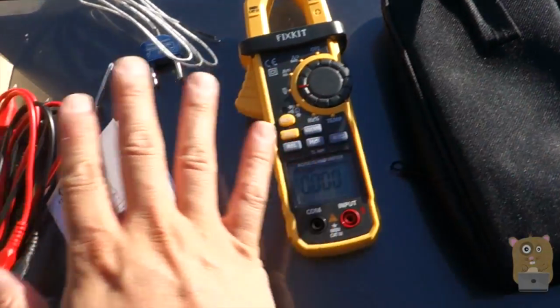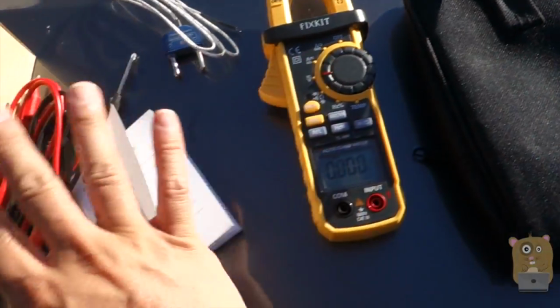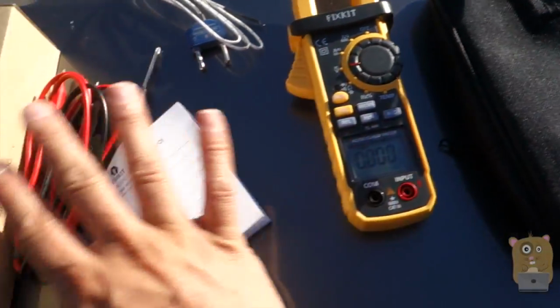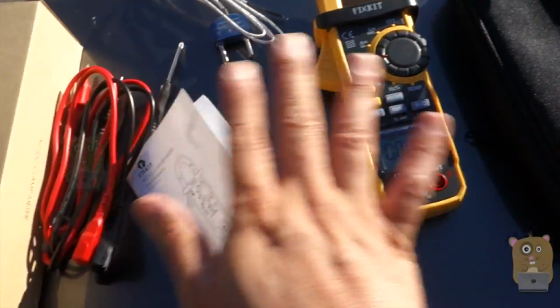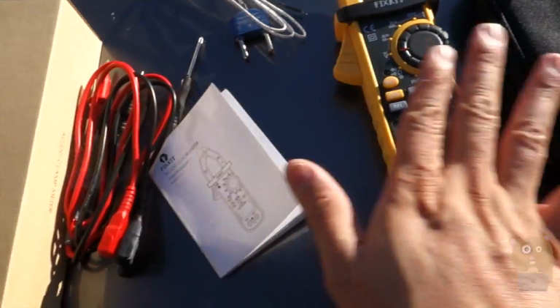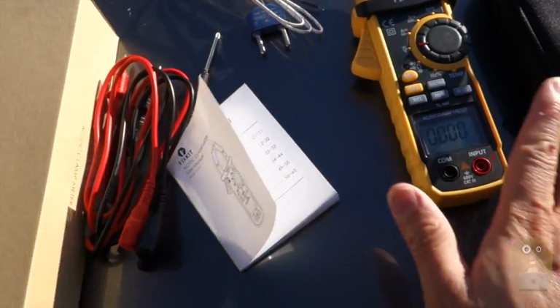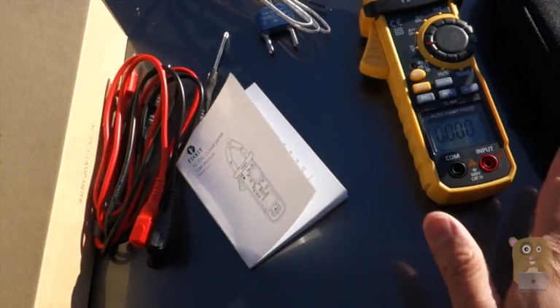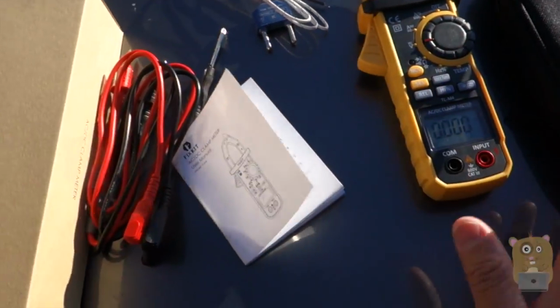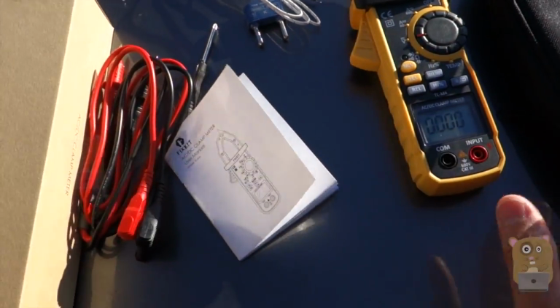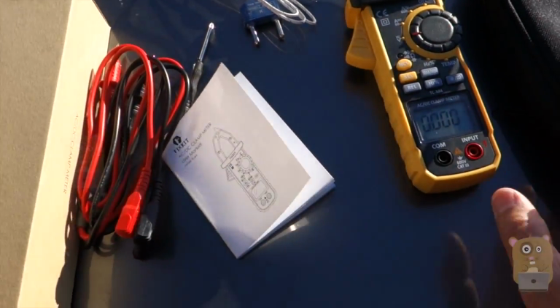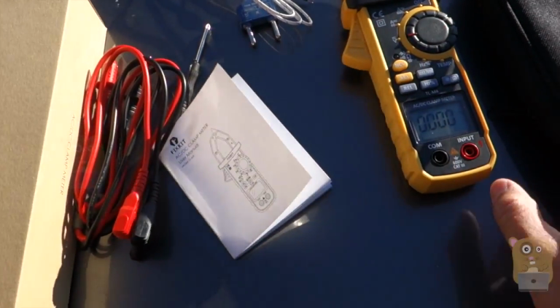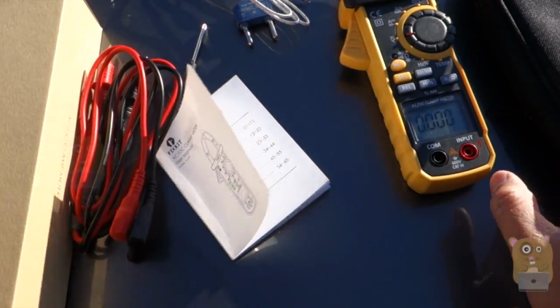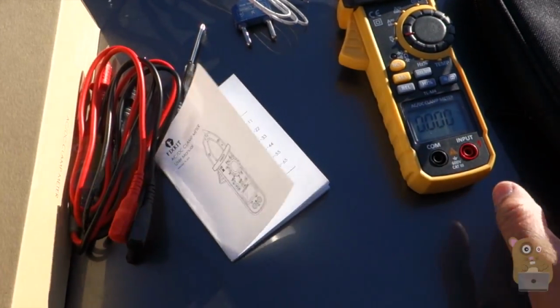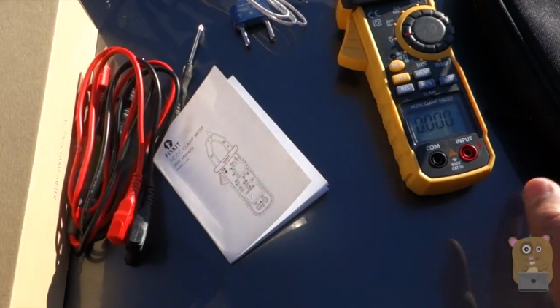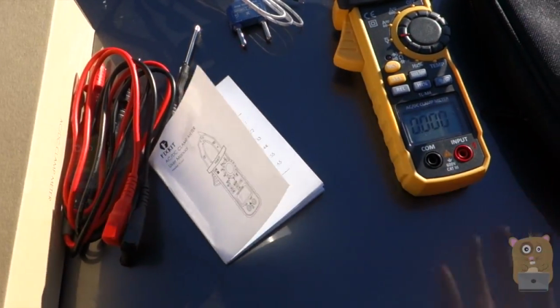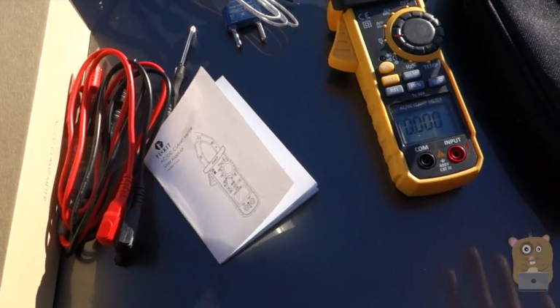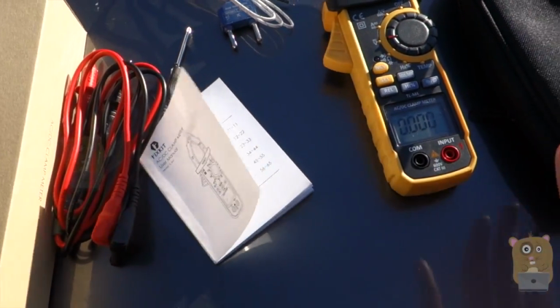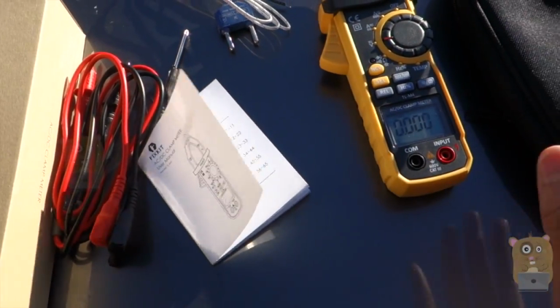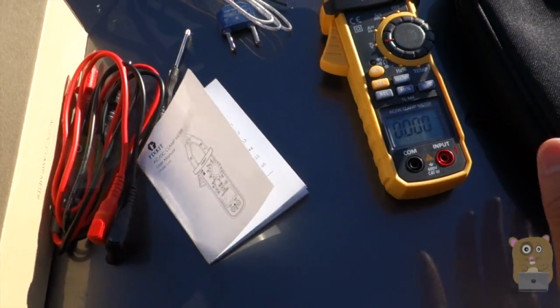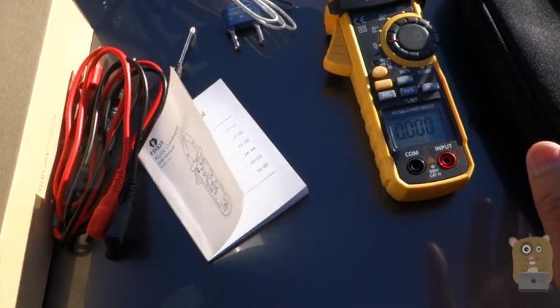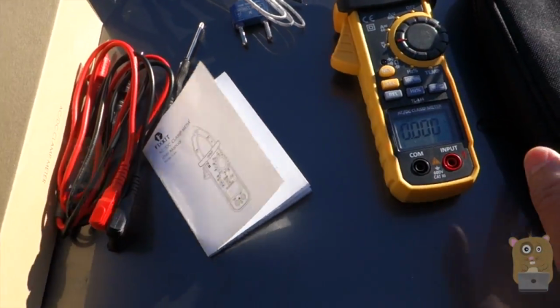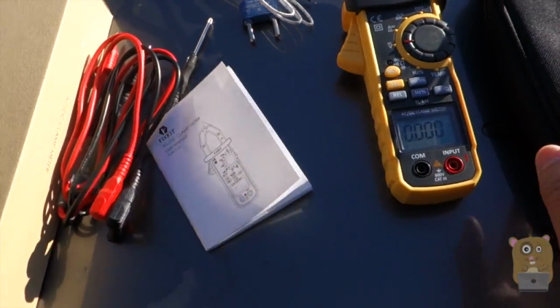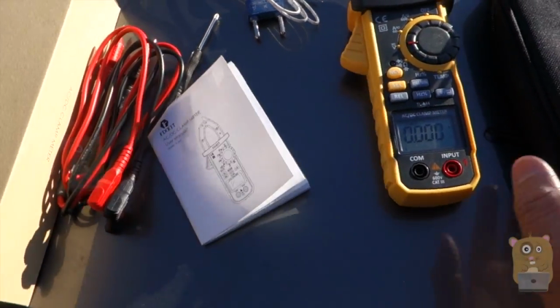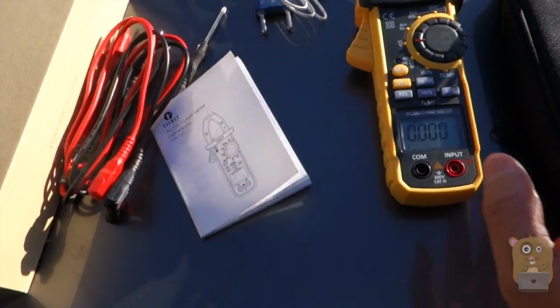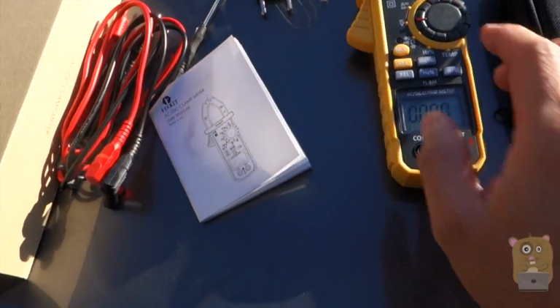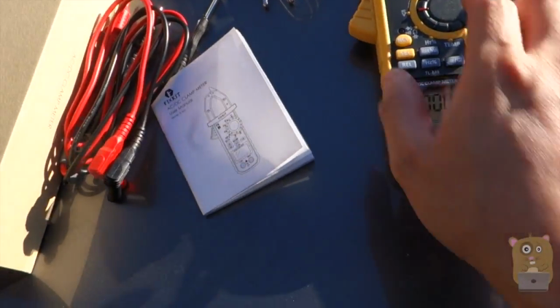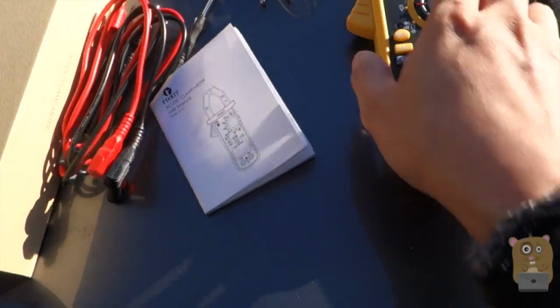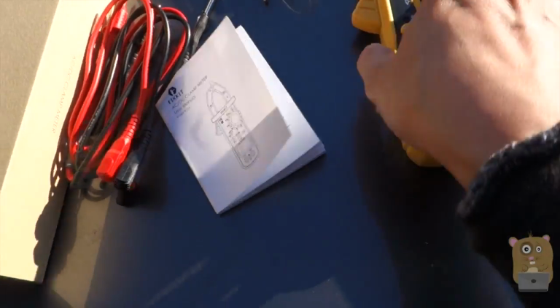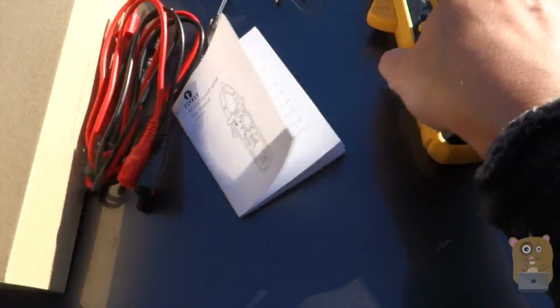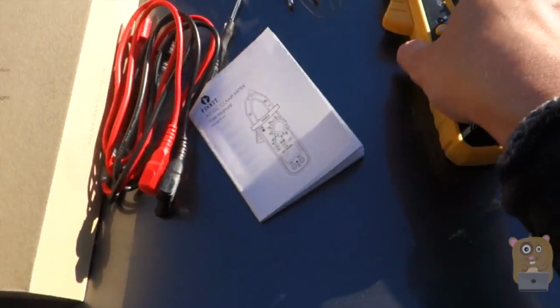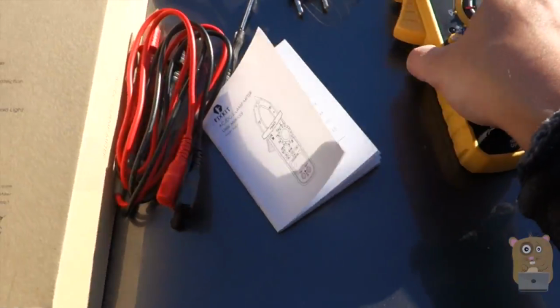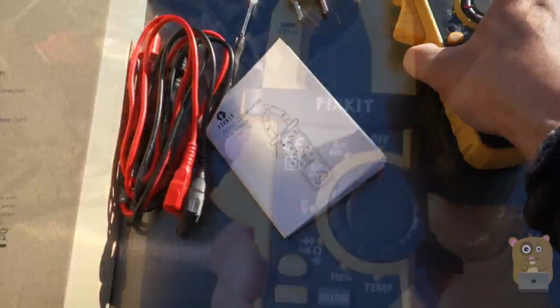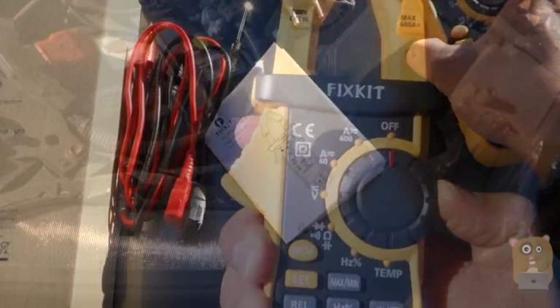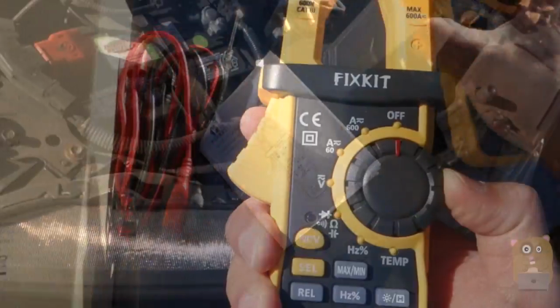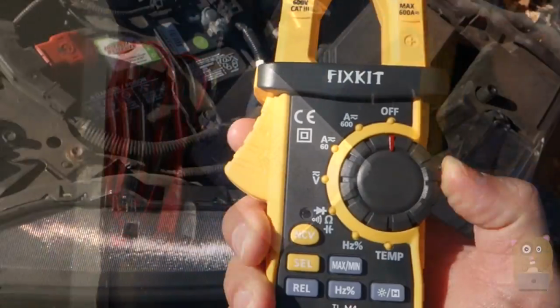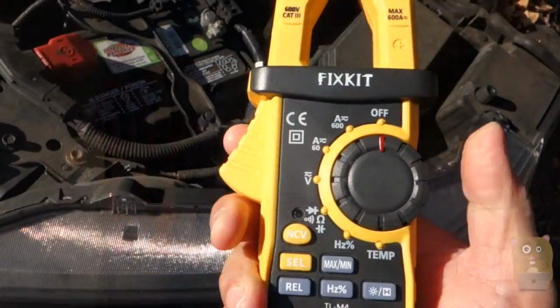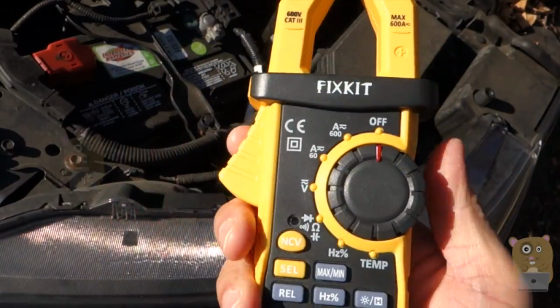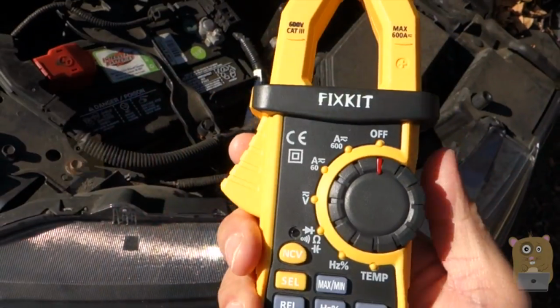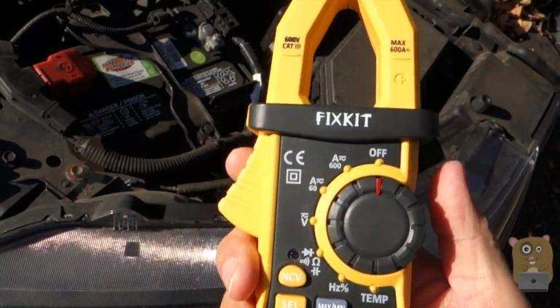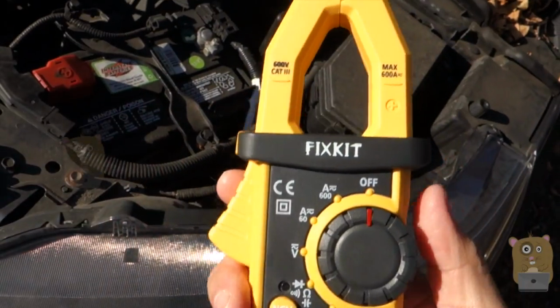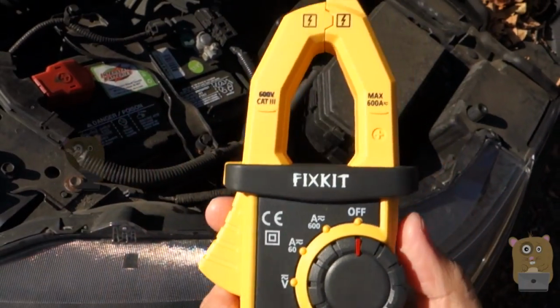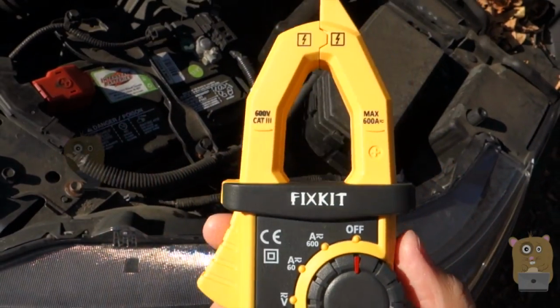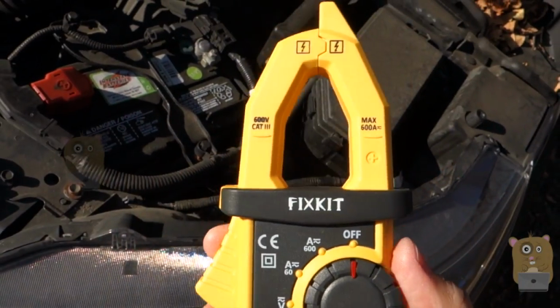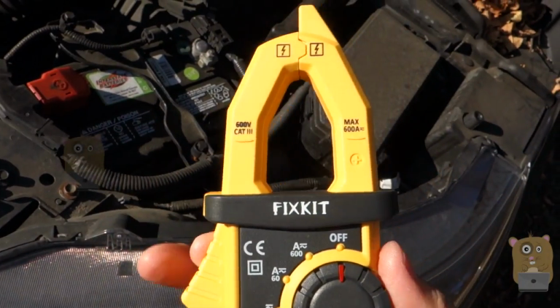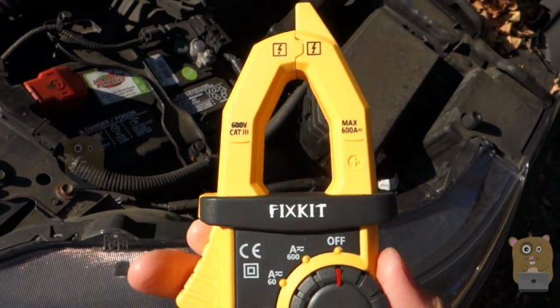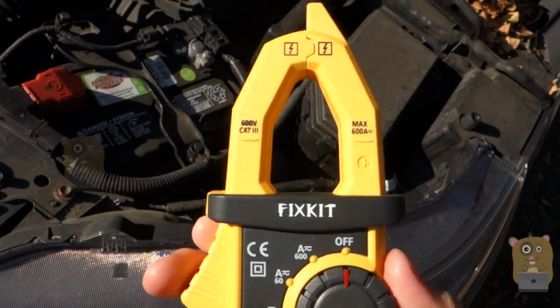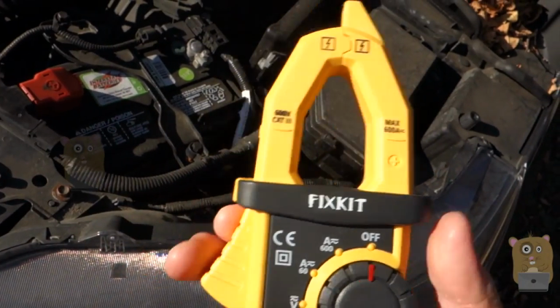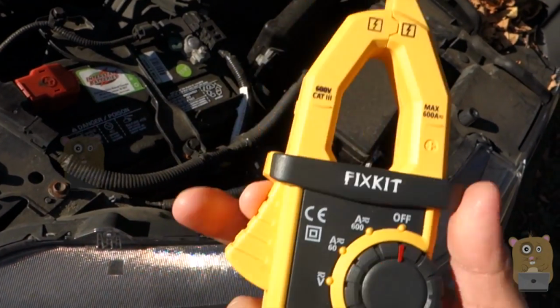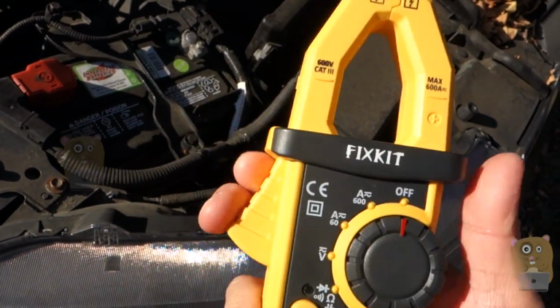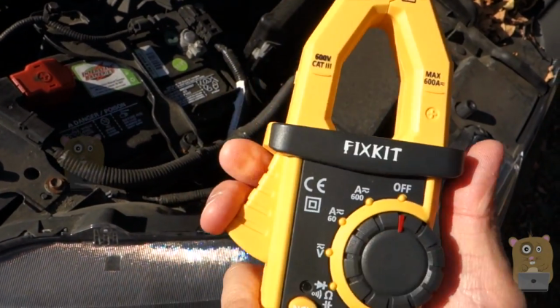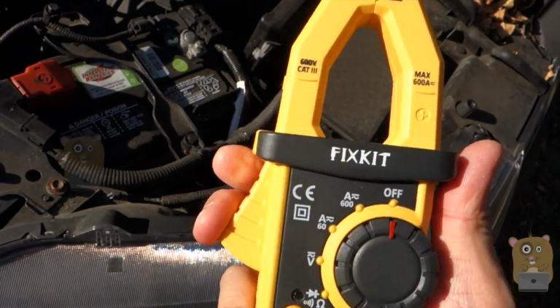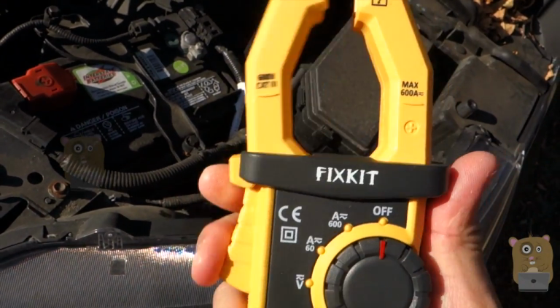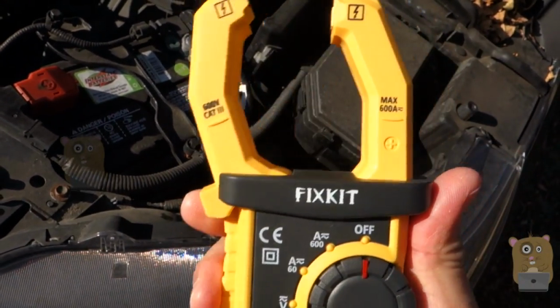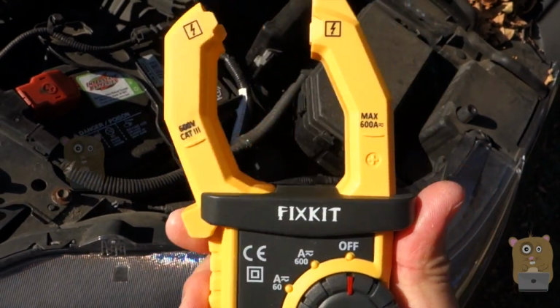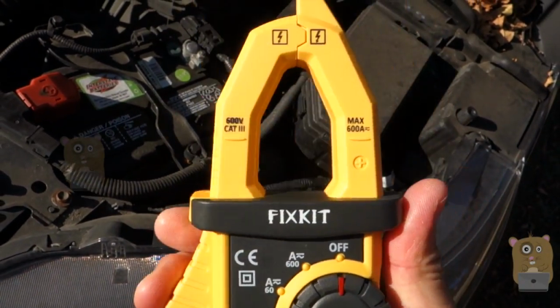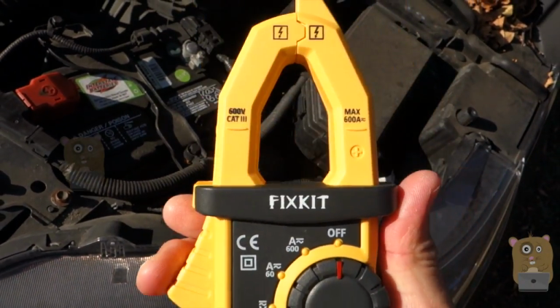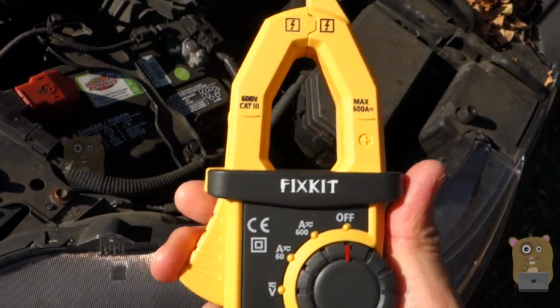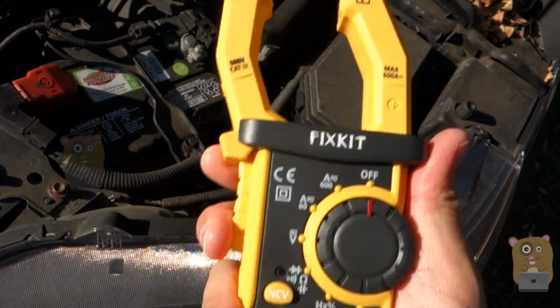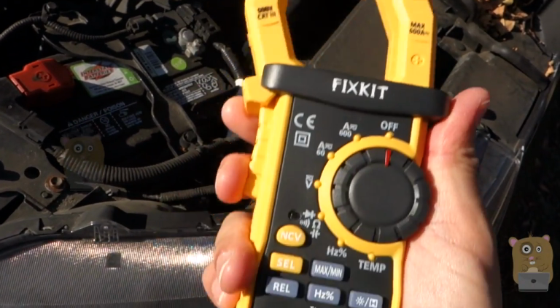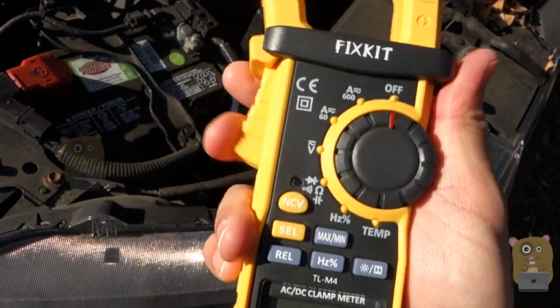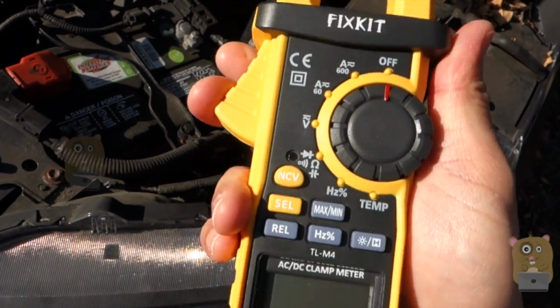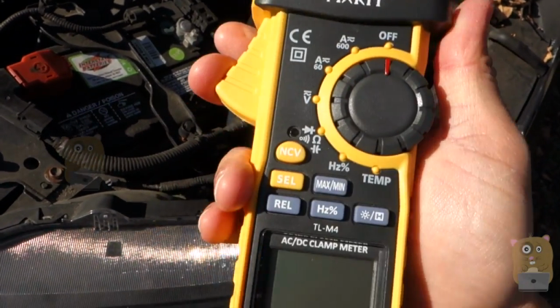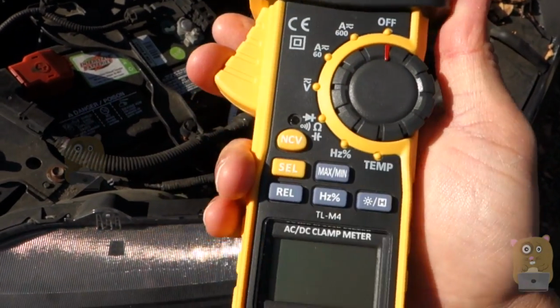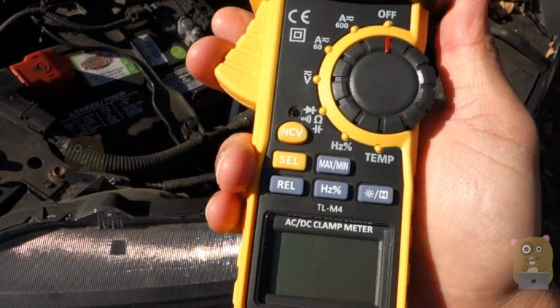Everything you see here costs about $56 off Amazon. Here's a closer look at the meter and the clamp.